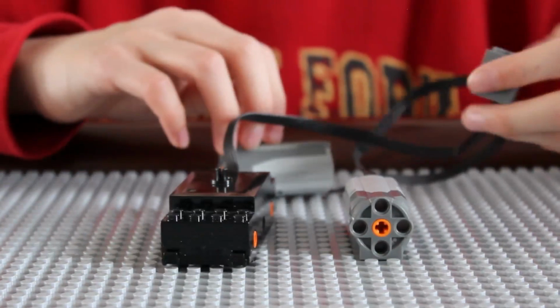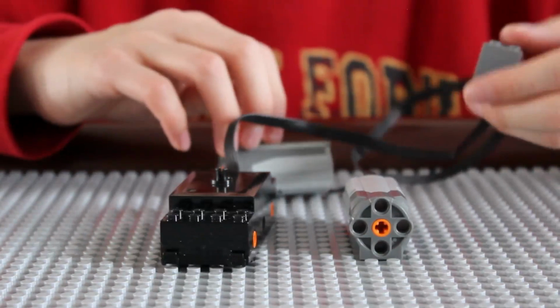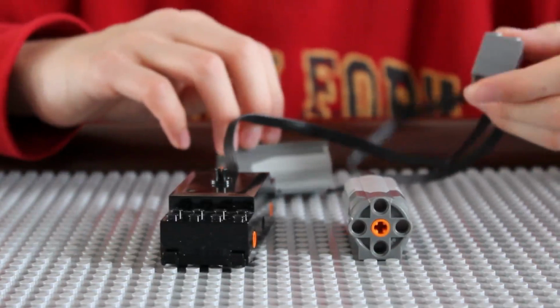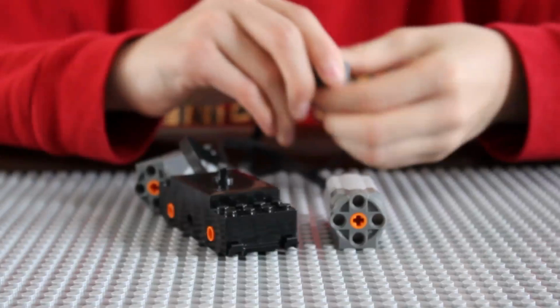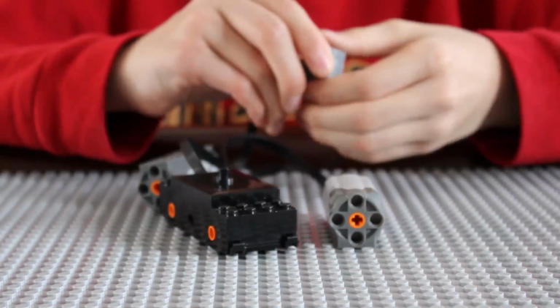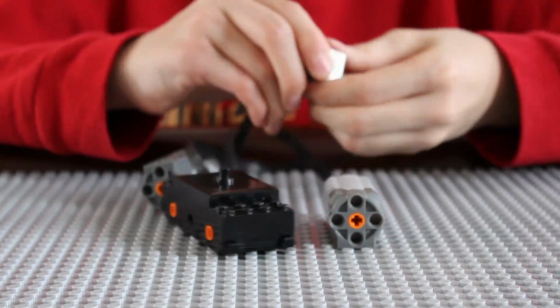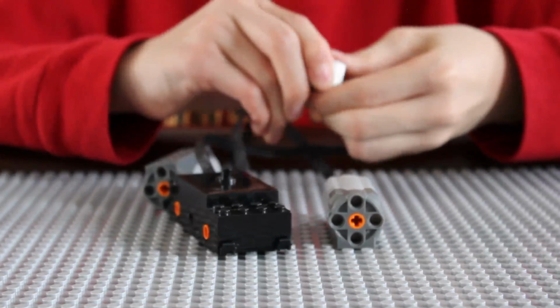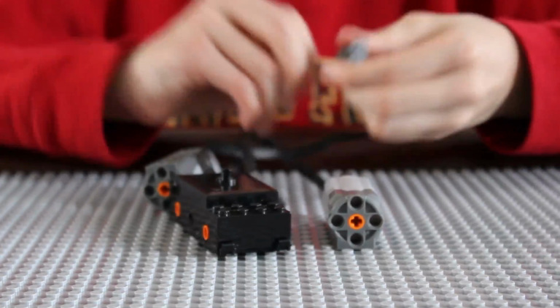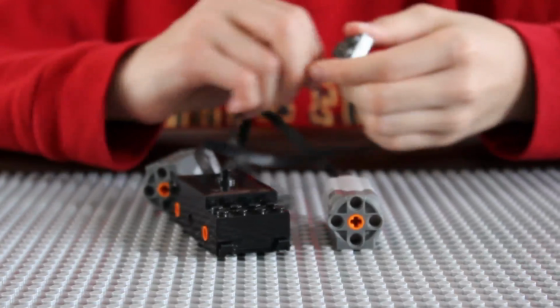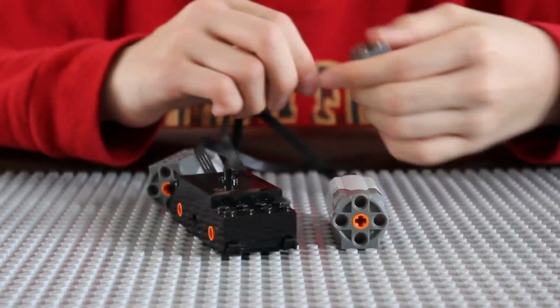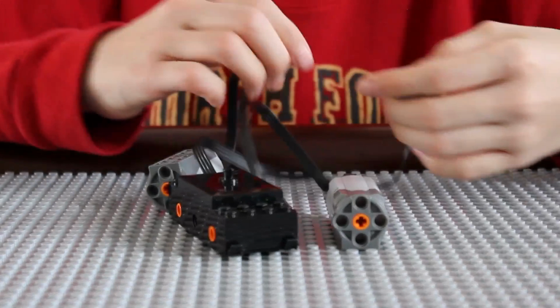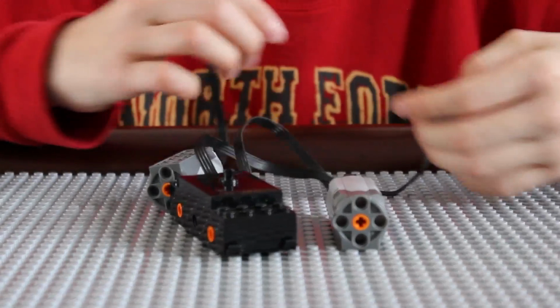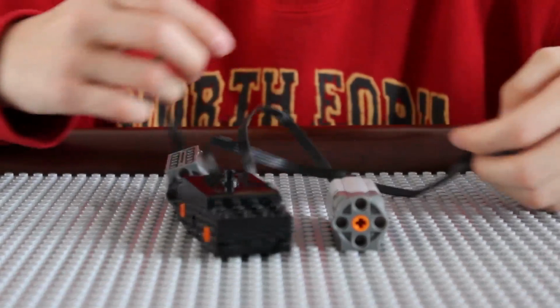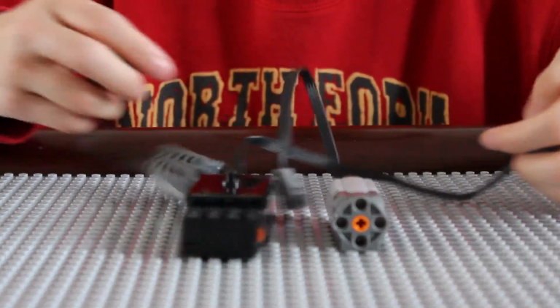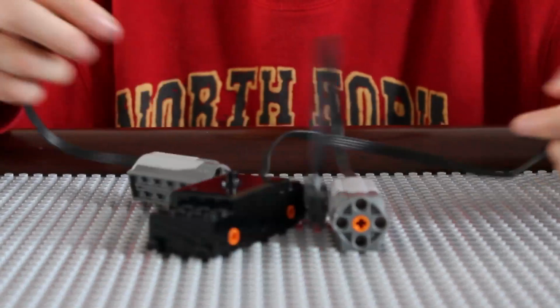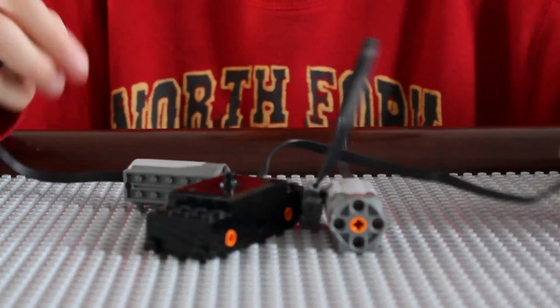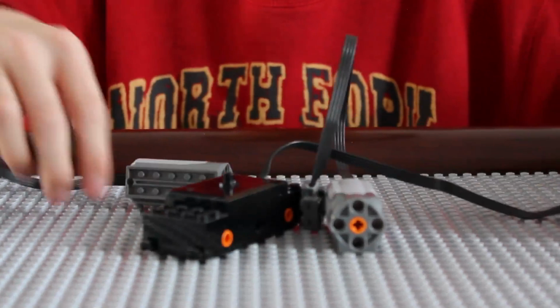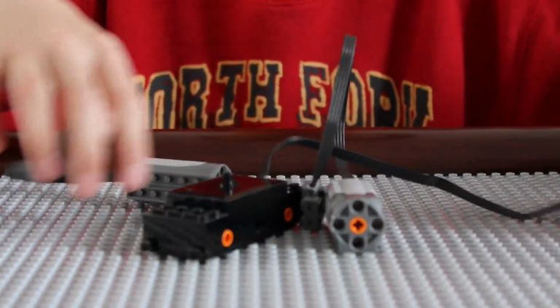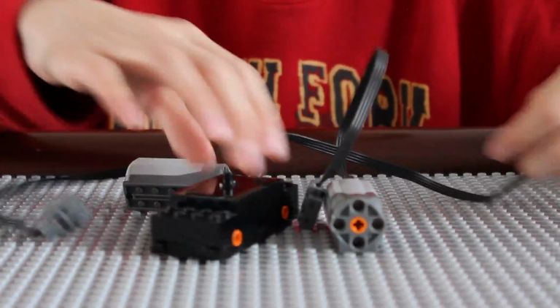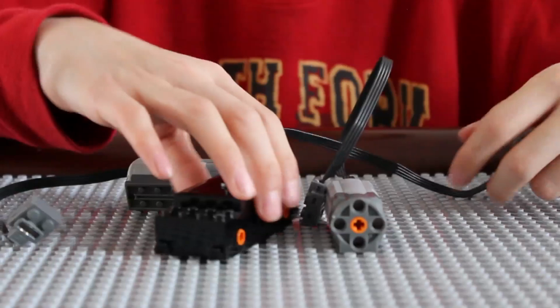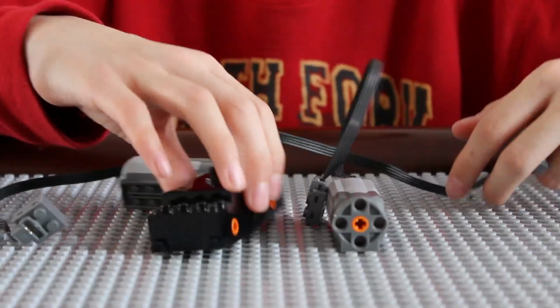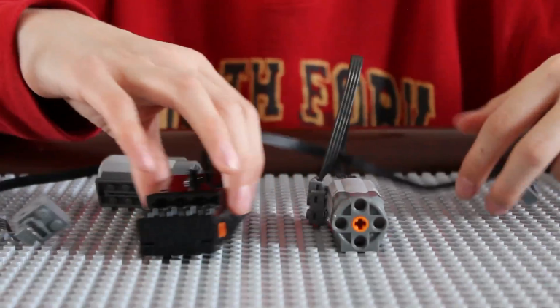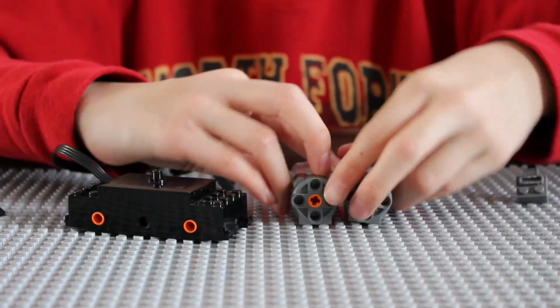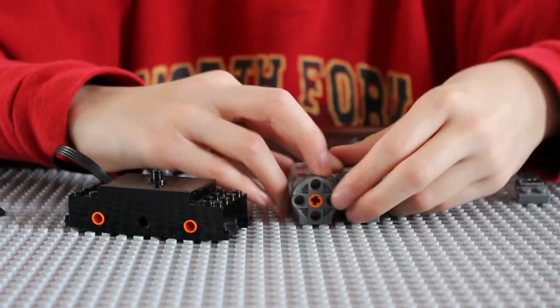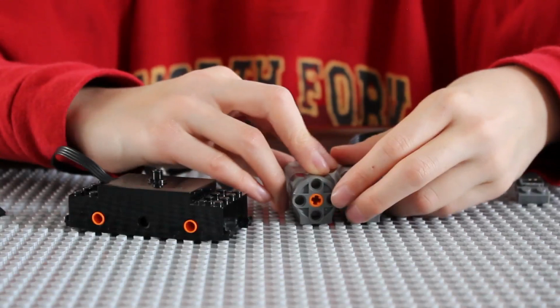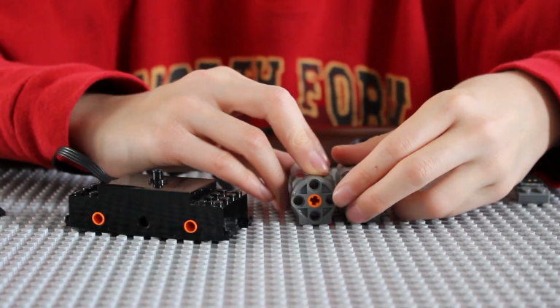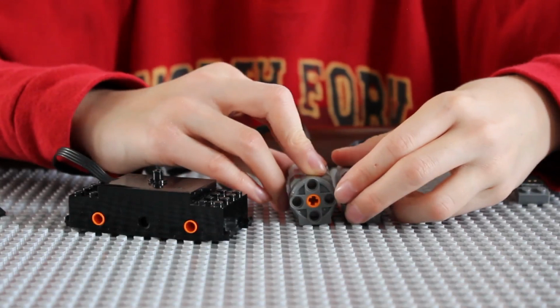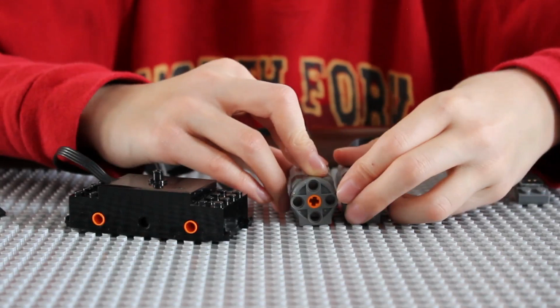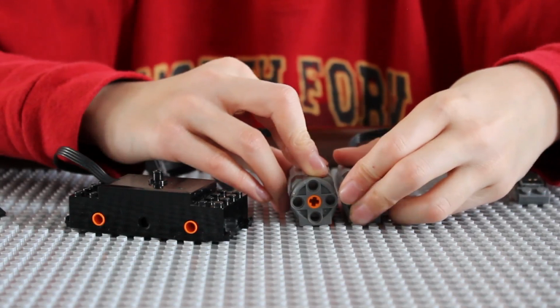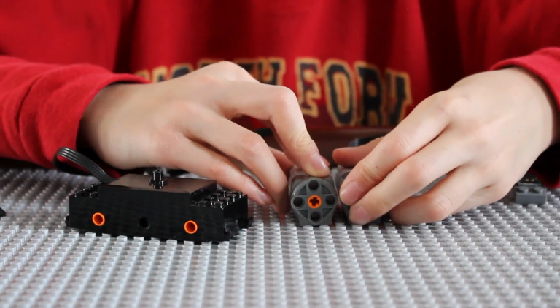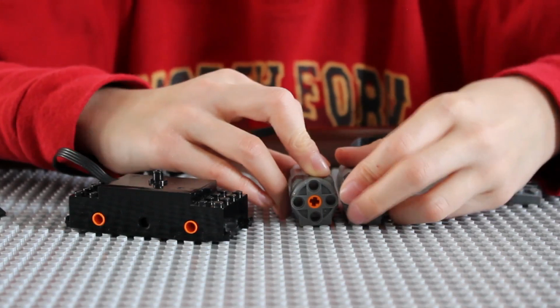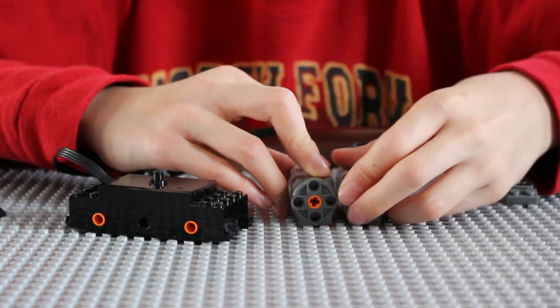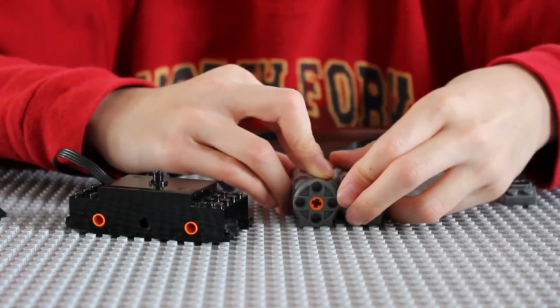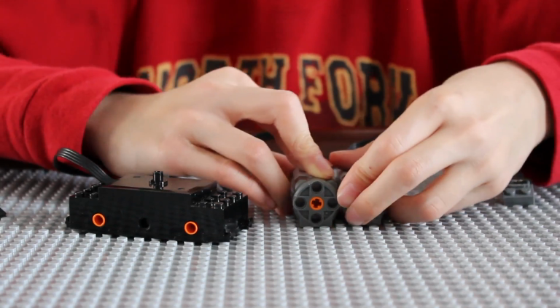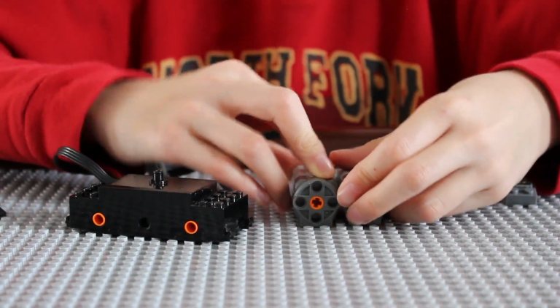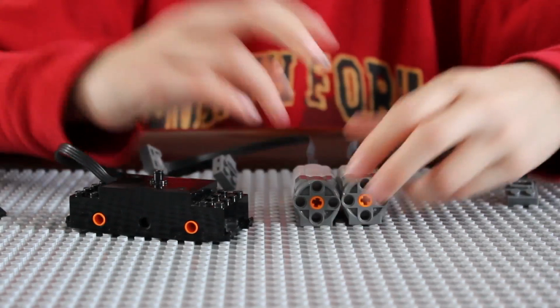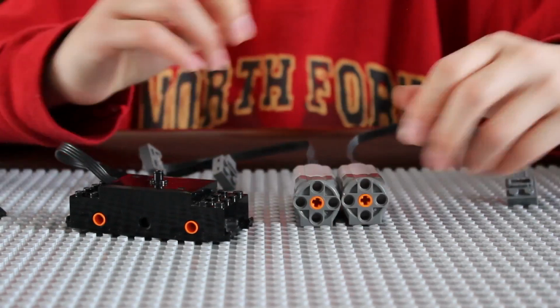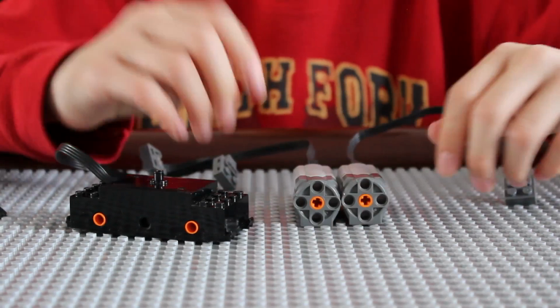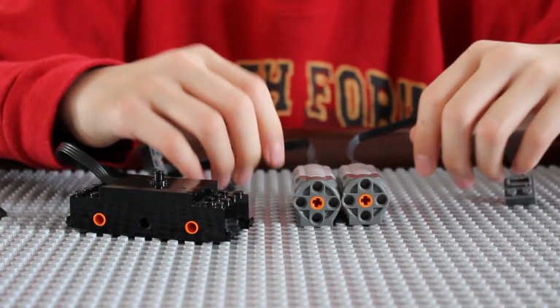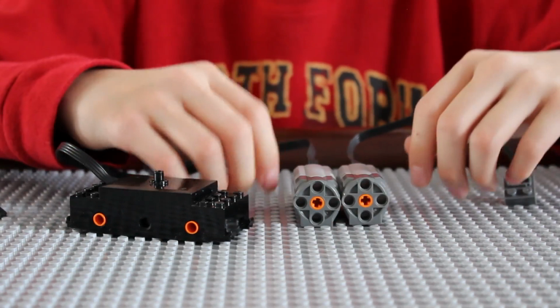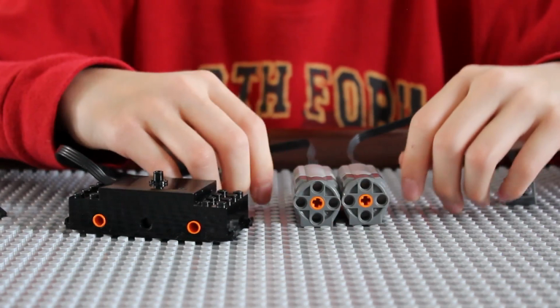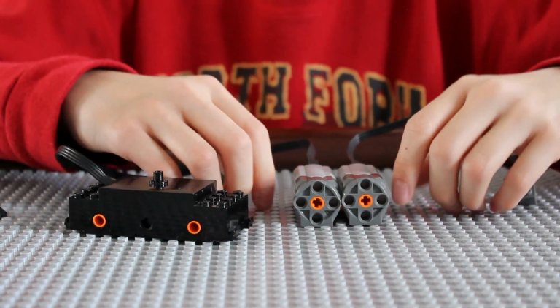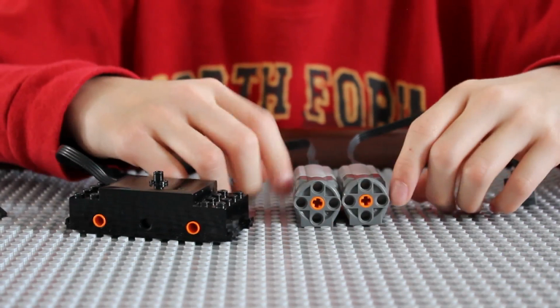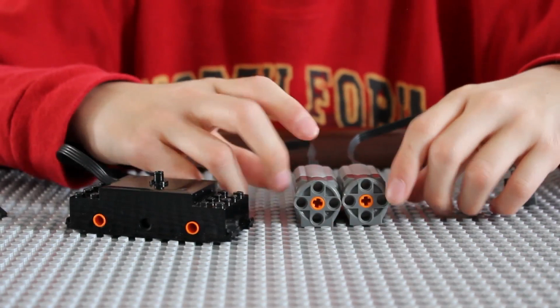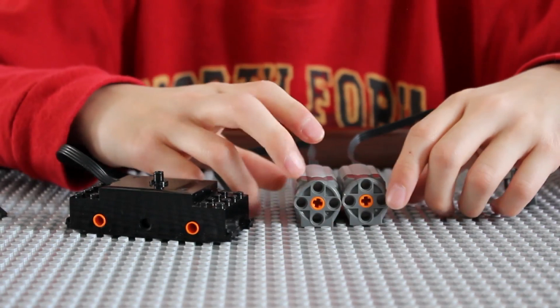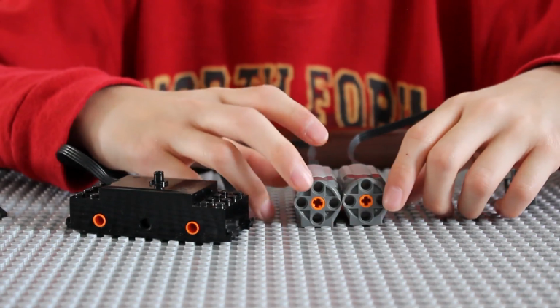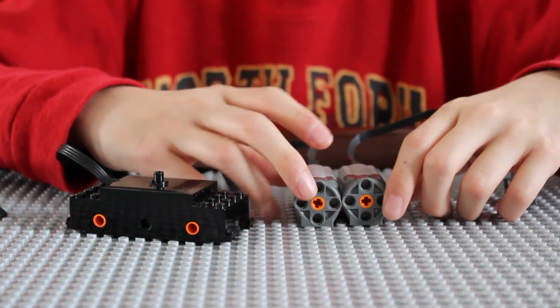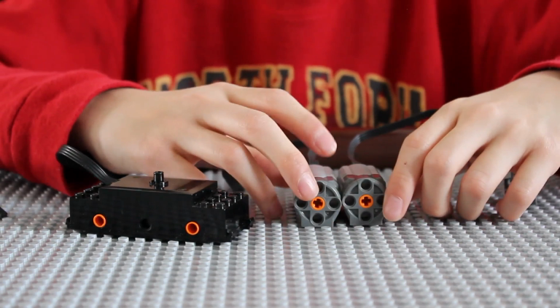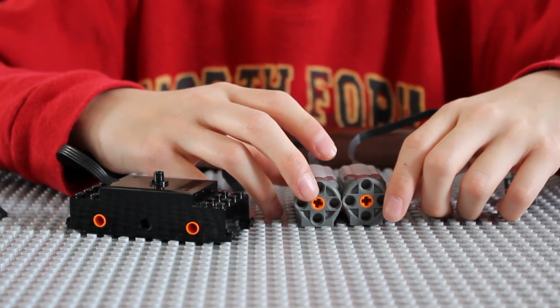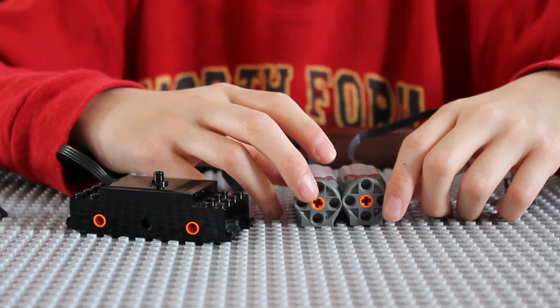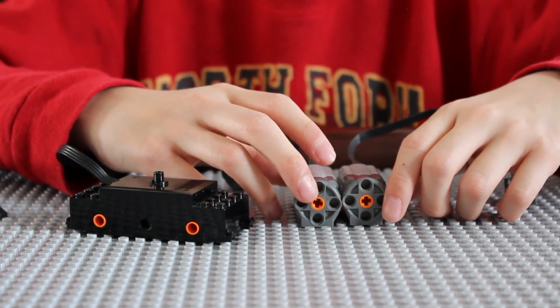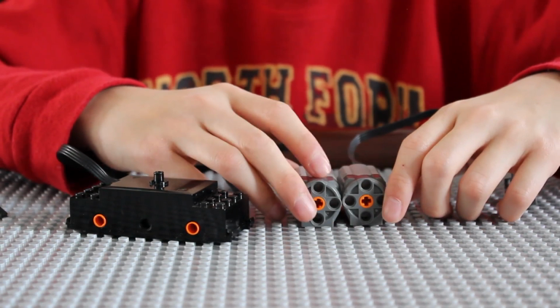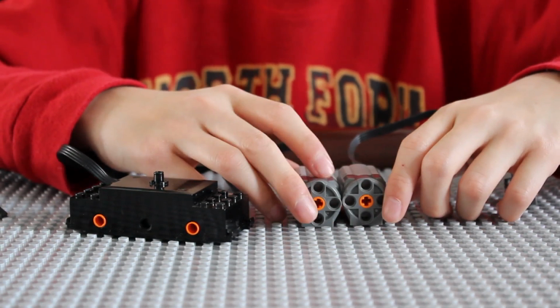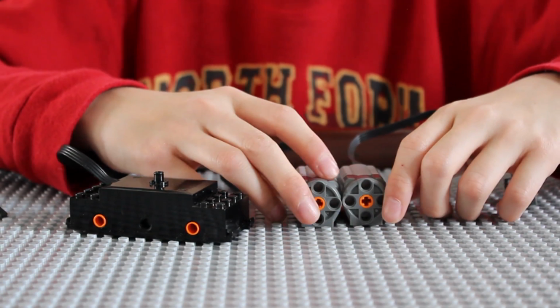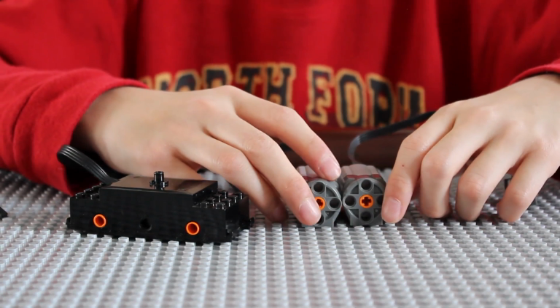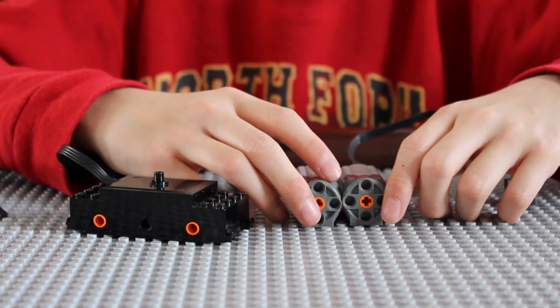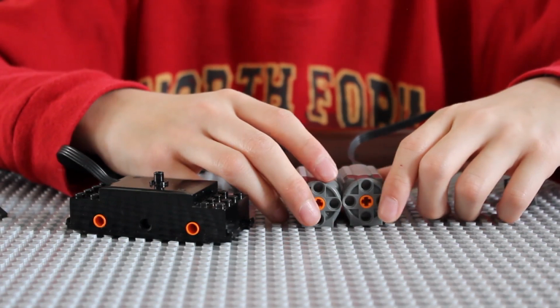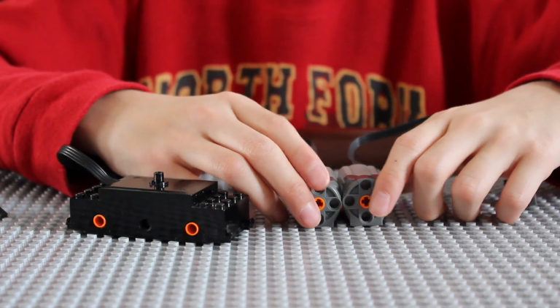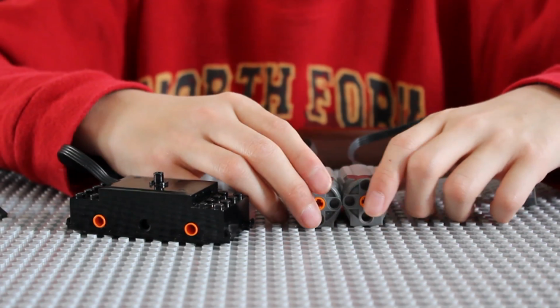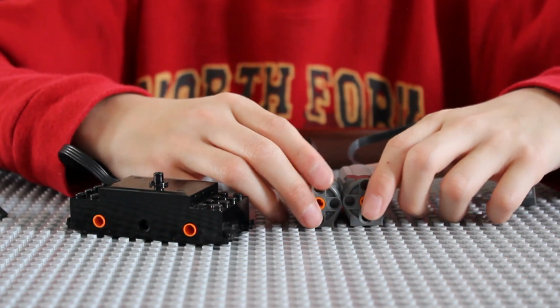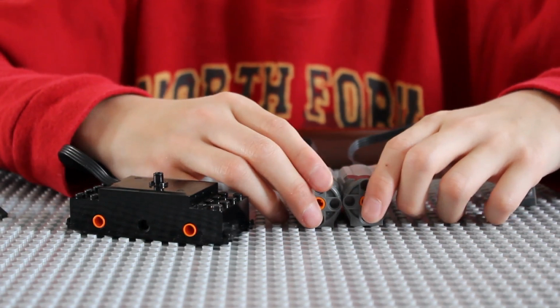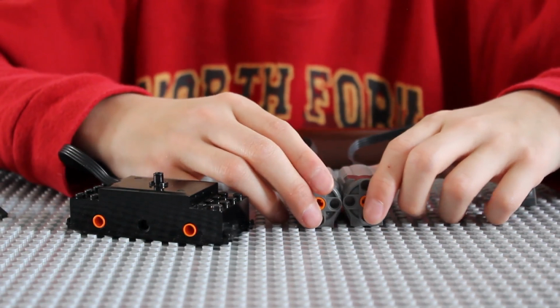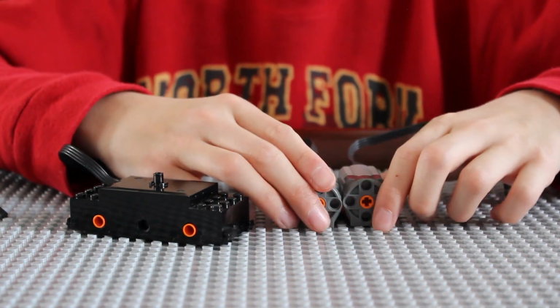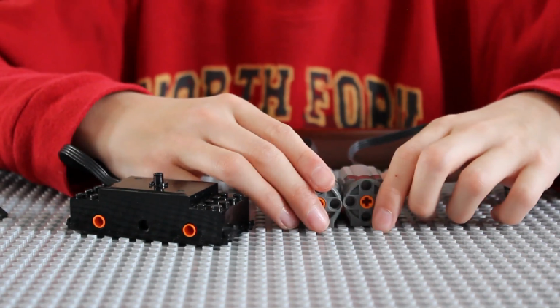You can connect all different kinds of motors too. I hope you enjoyed this video. Check out more videos or visit my website at legochess.com.